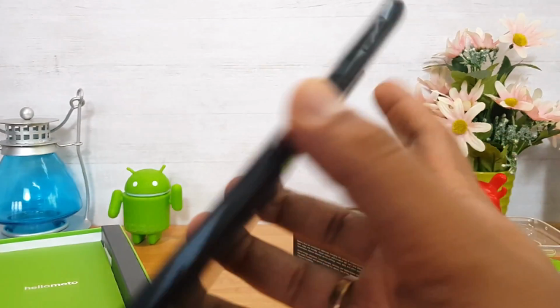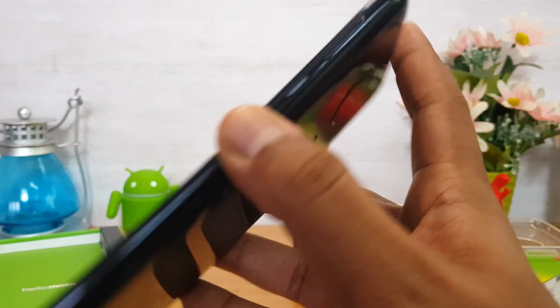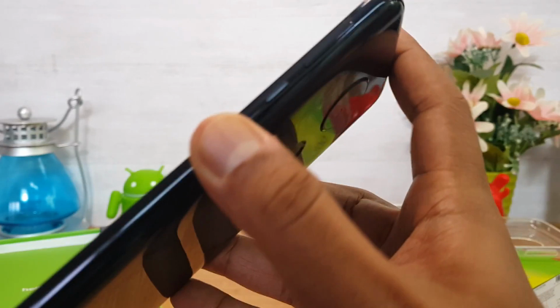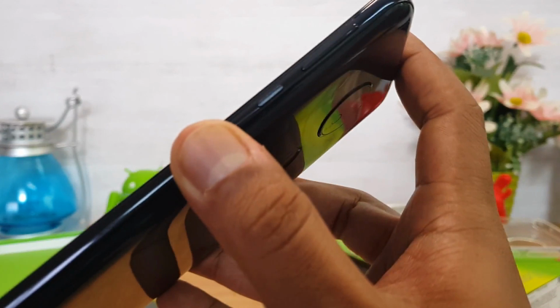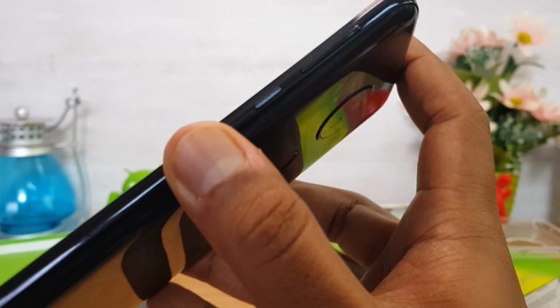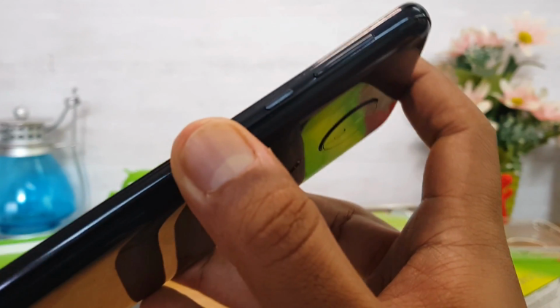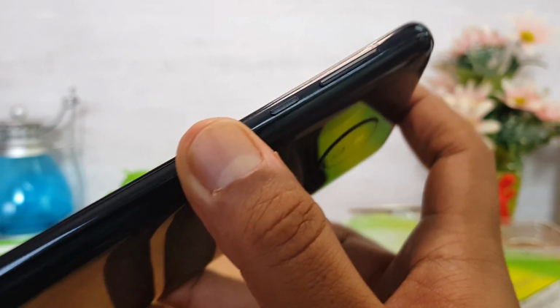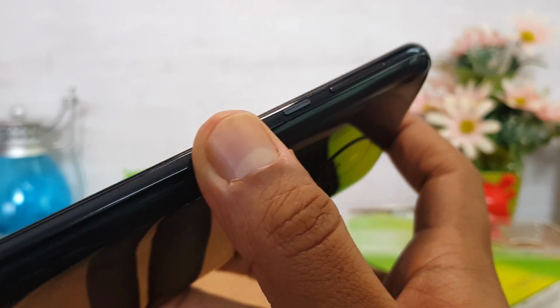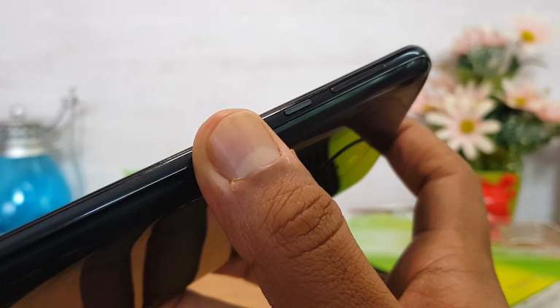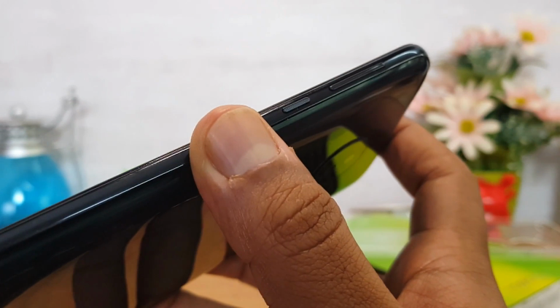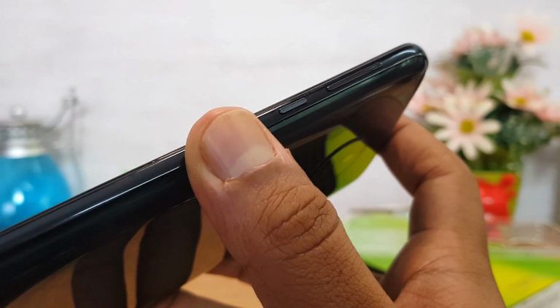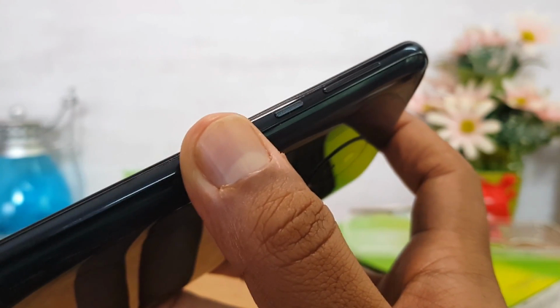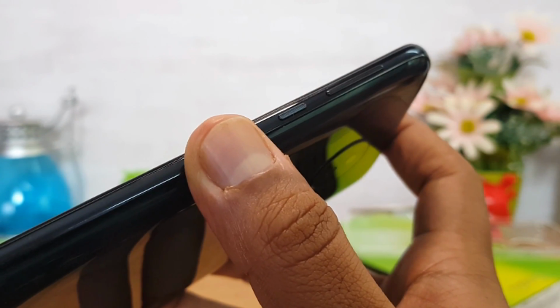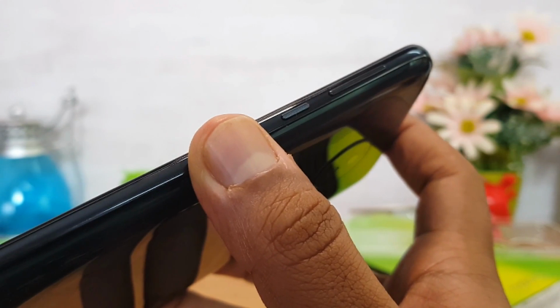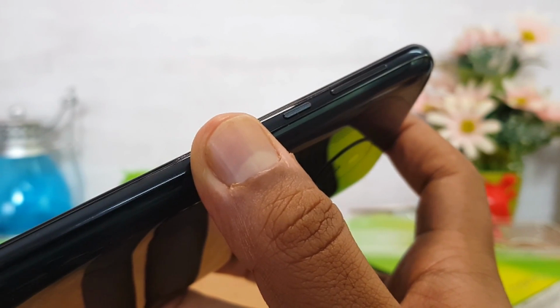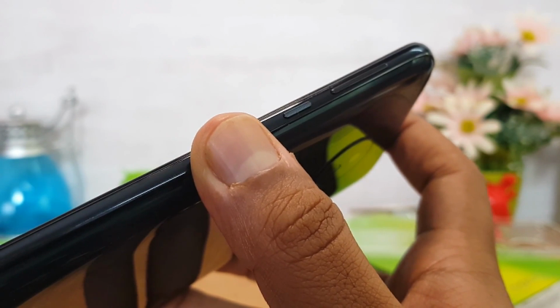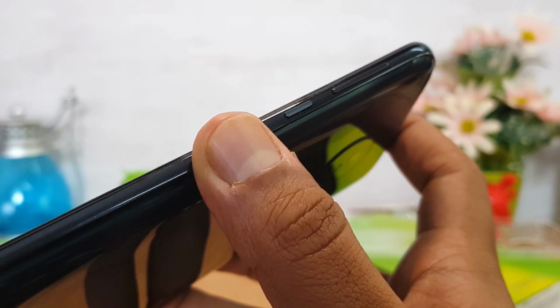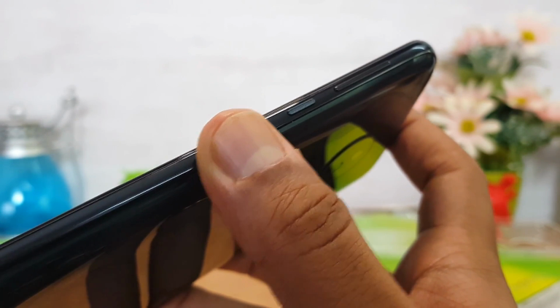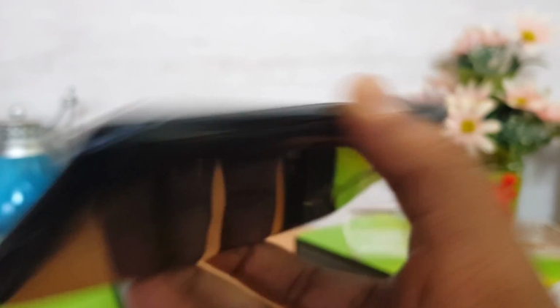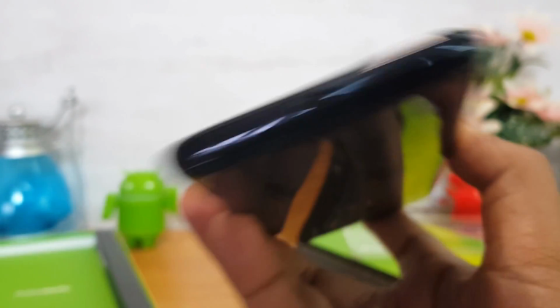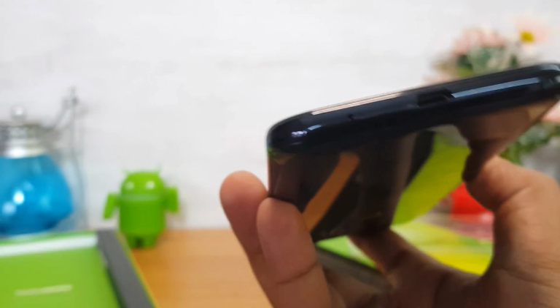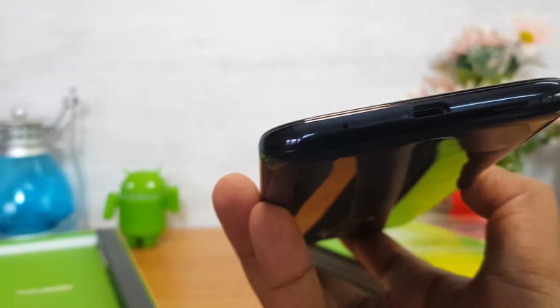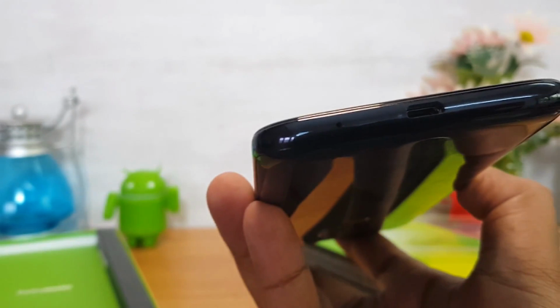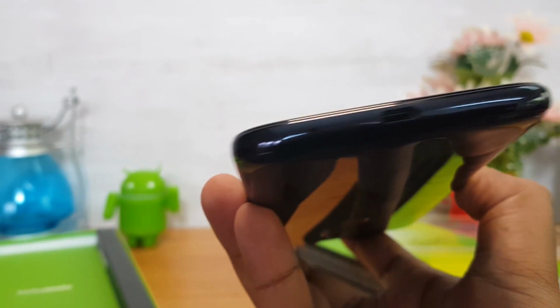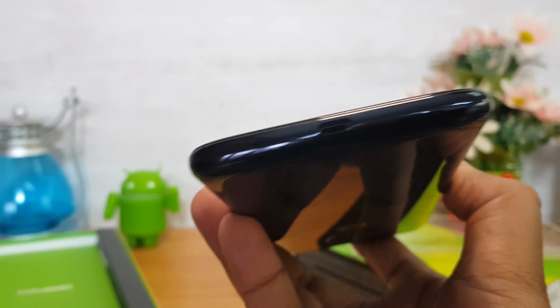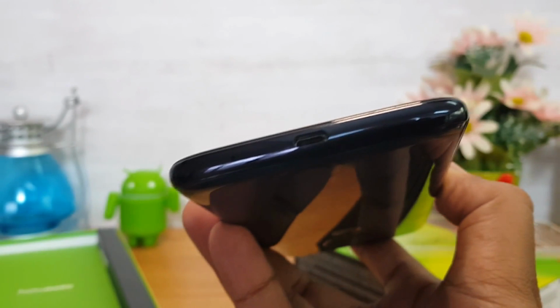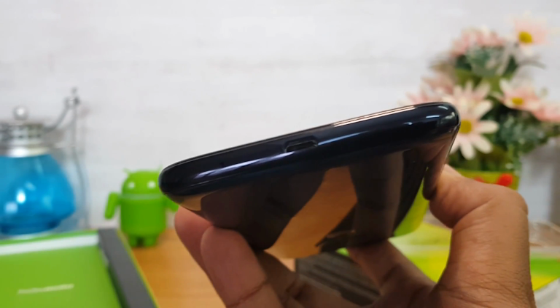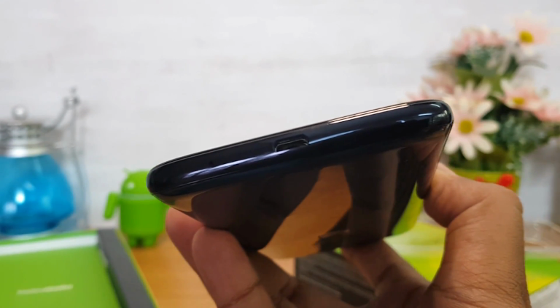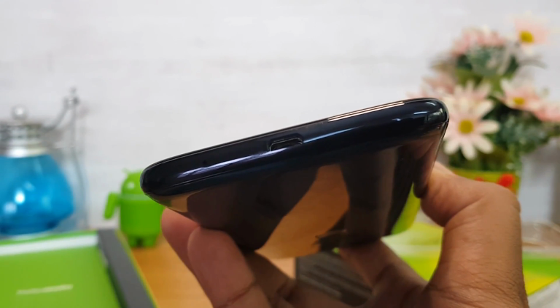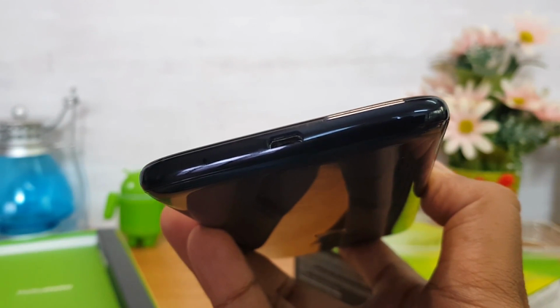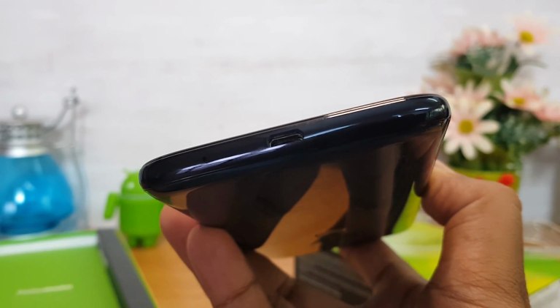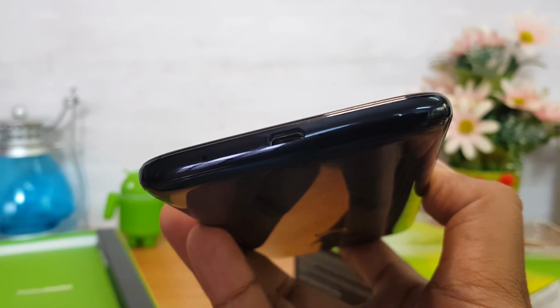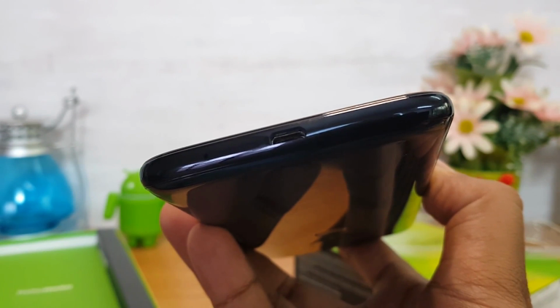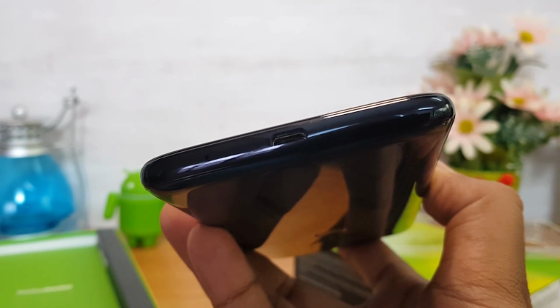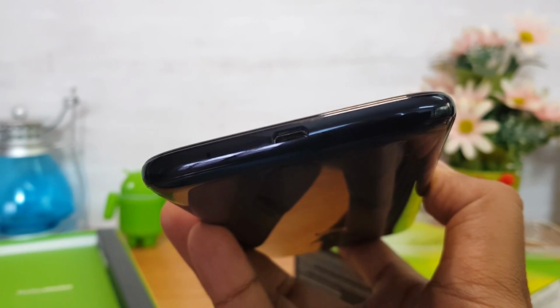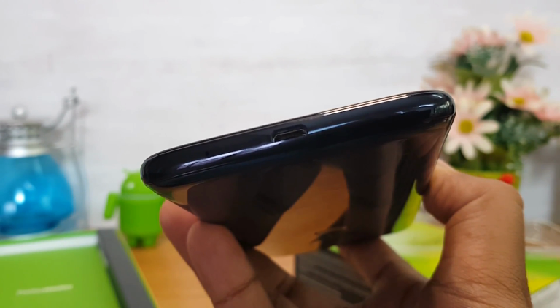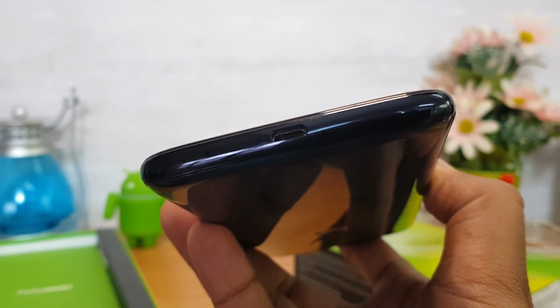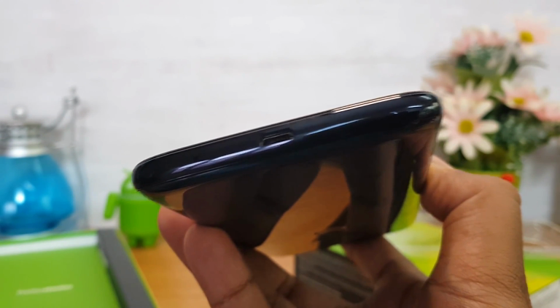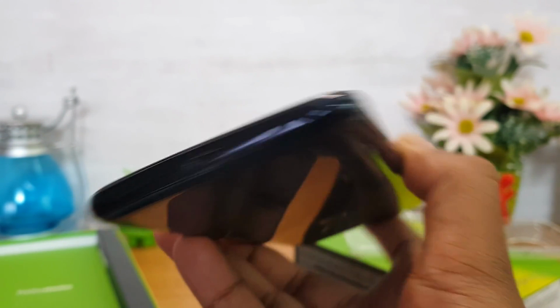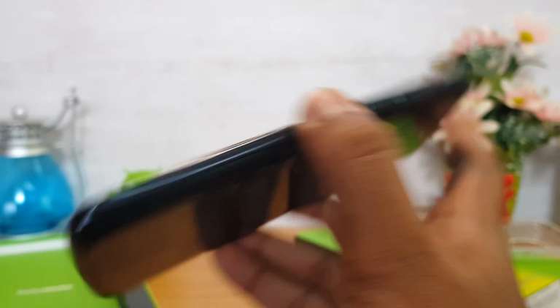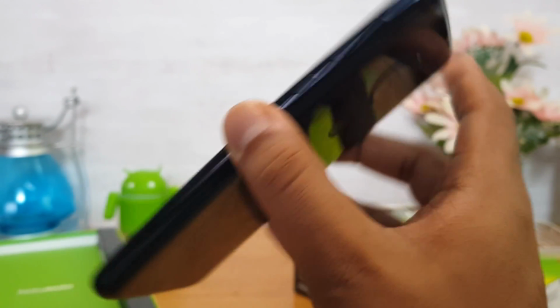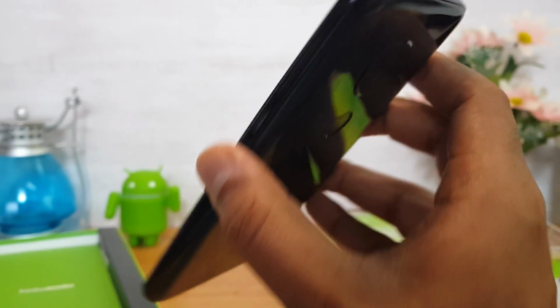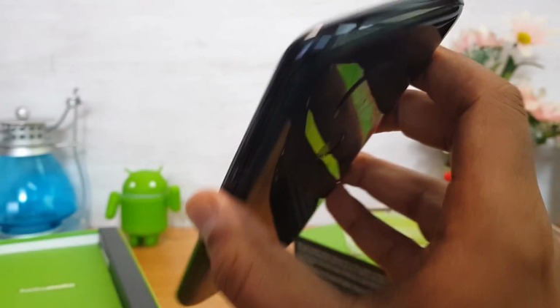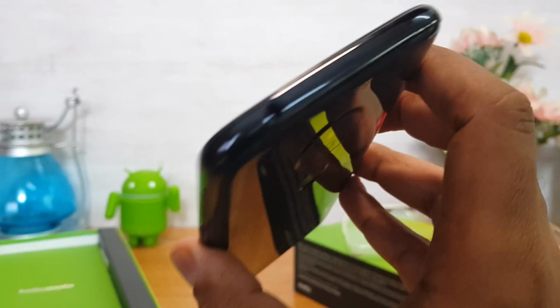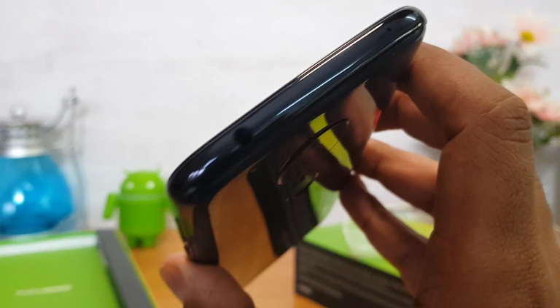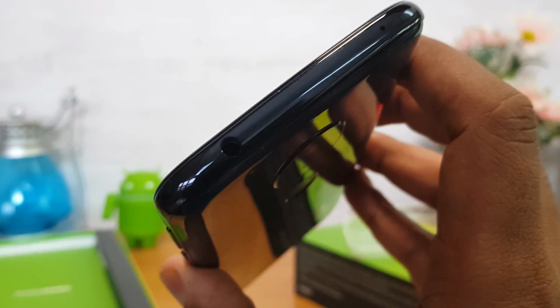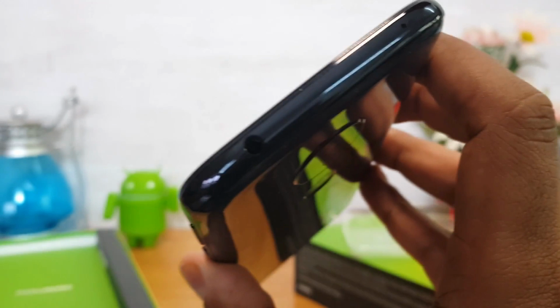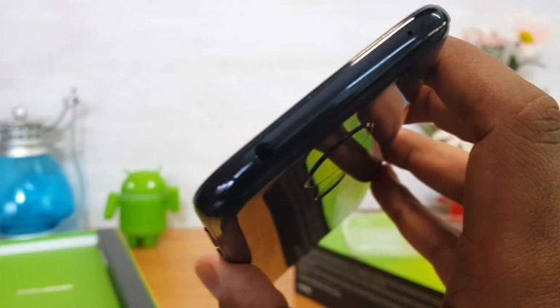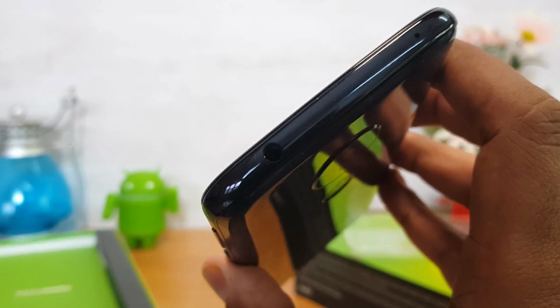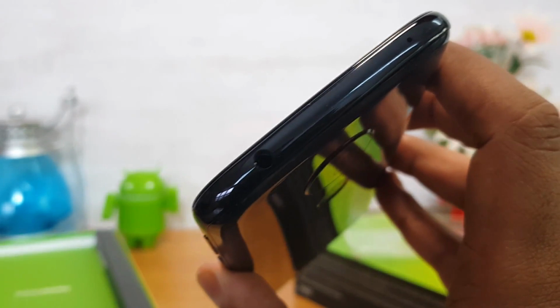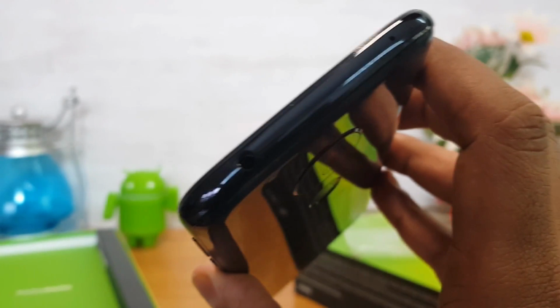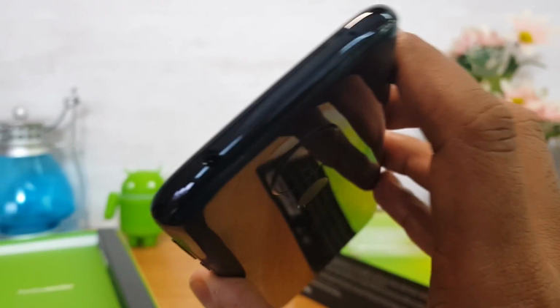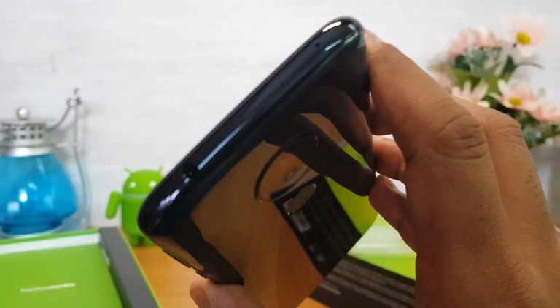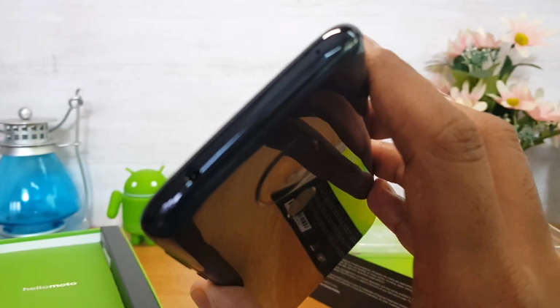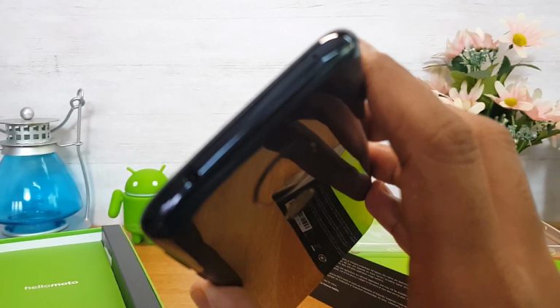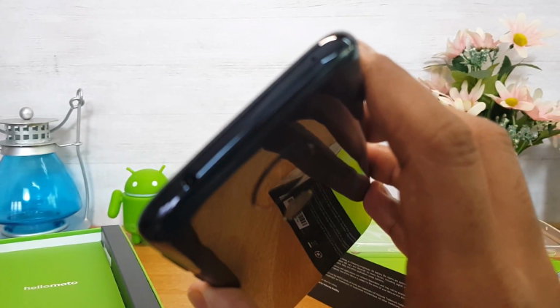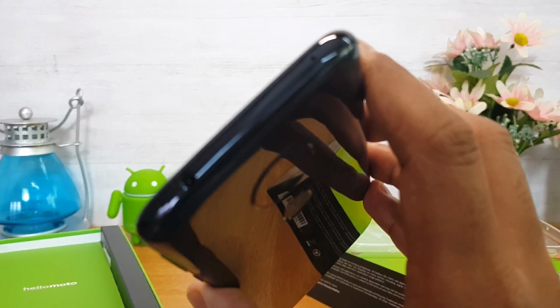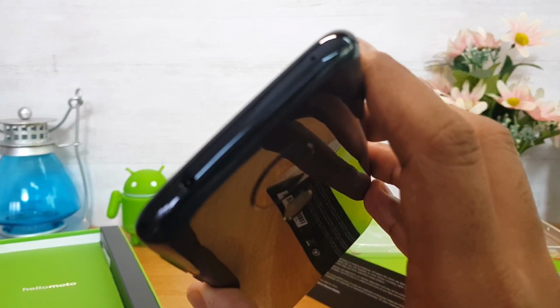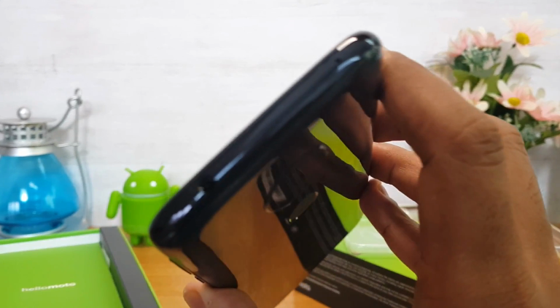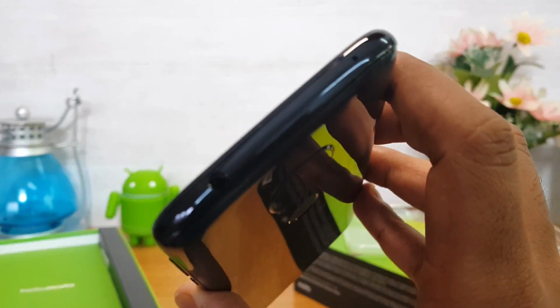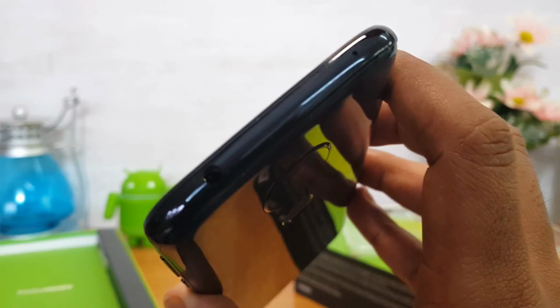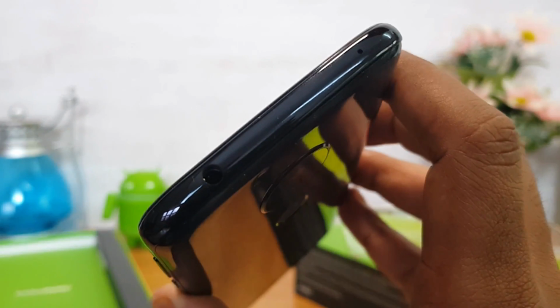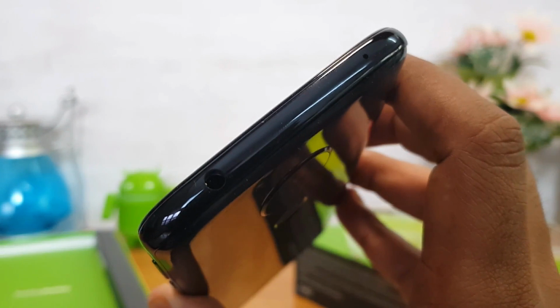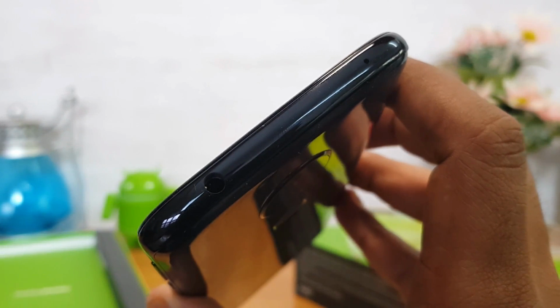On the side, there is a power button and volume keys. At the bottom, there is a micro USB charging slot and a 3.5mm audio jack.